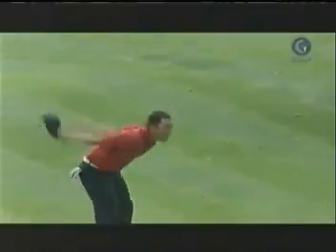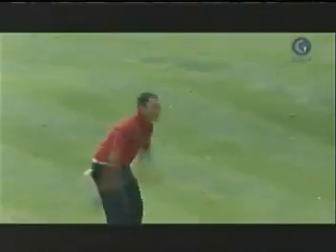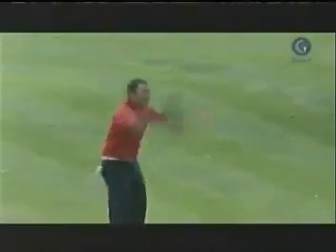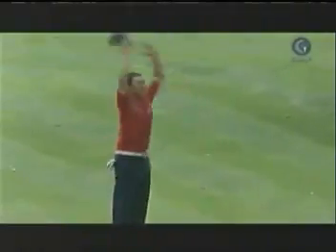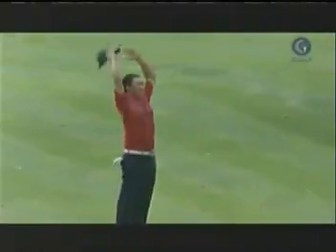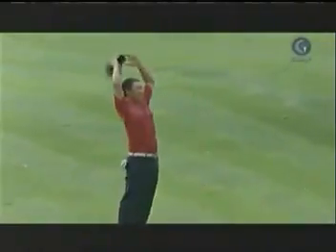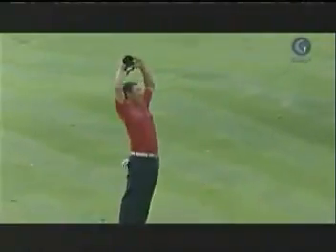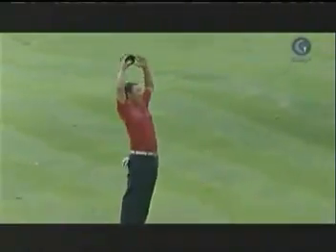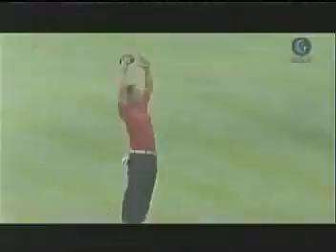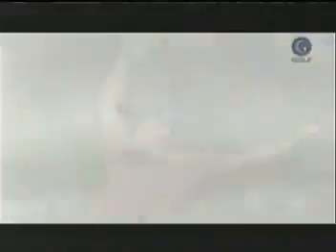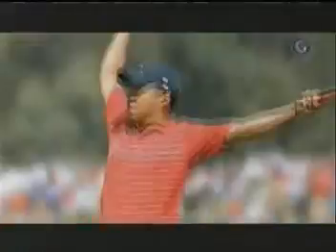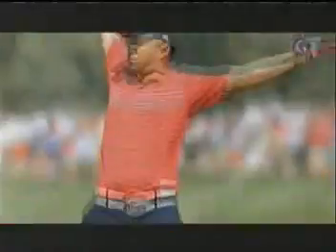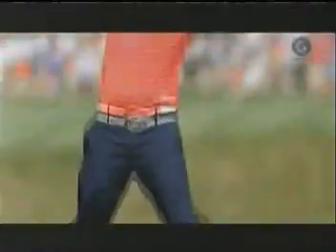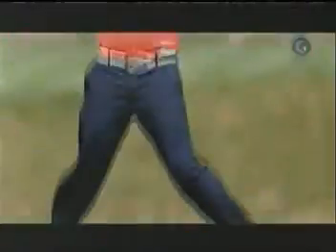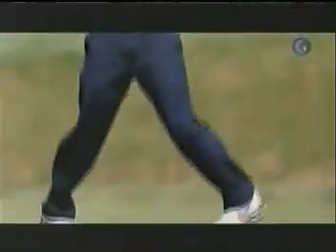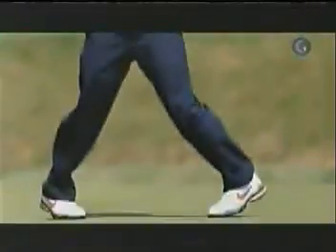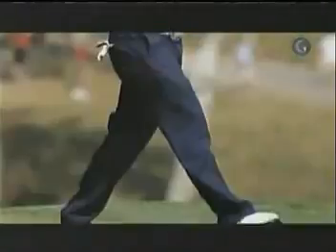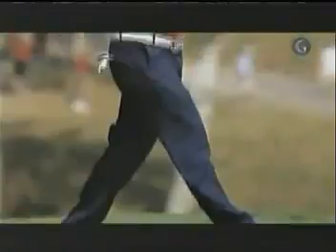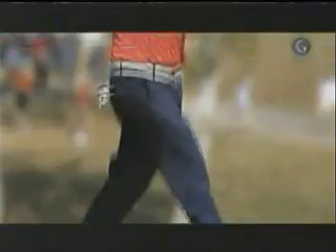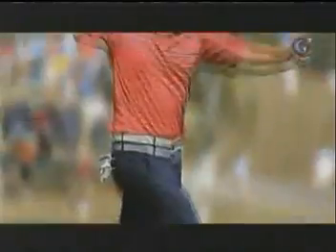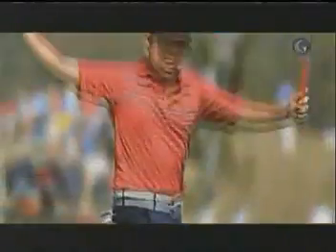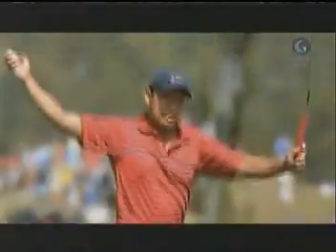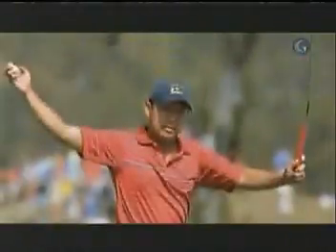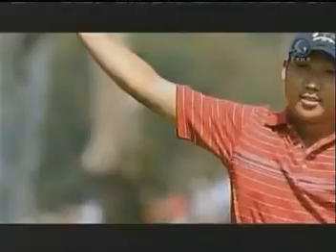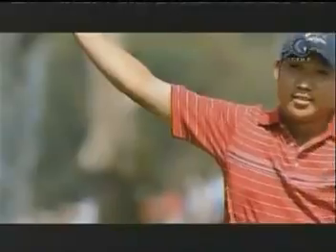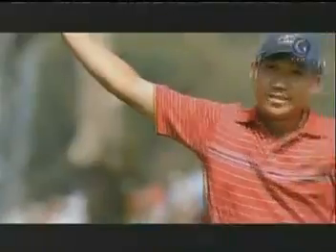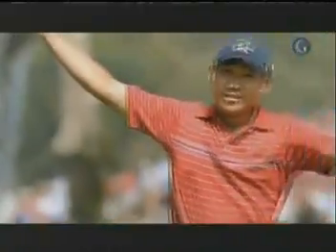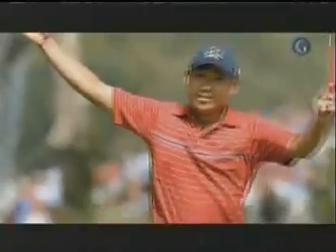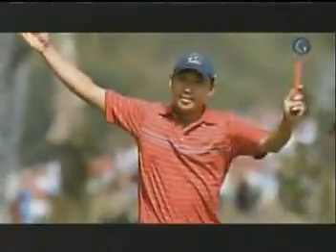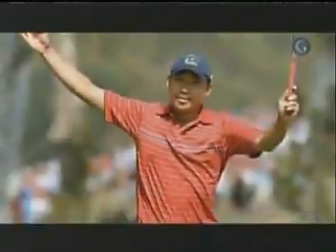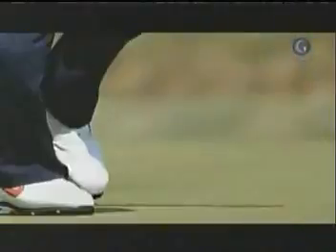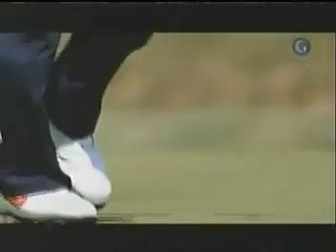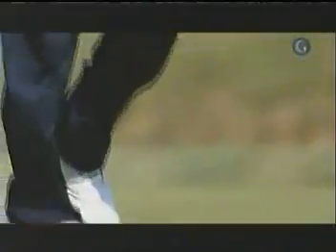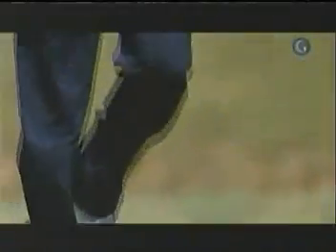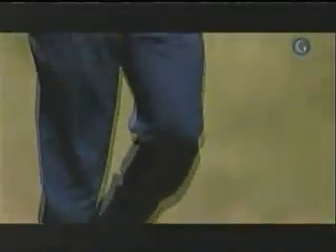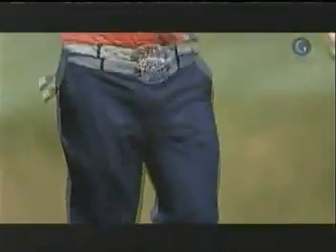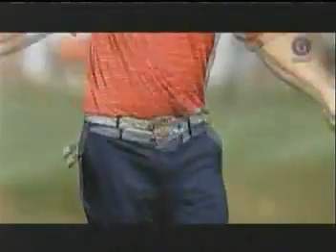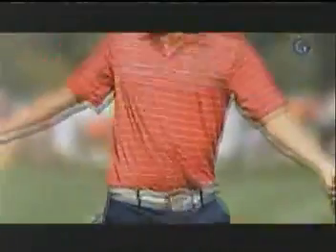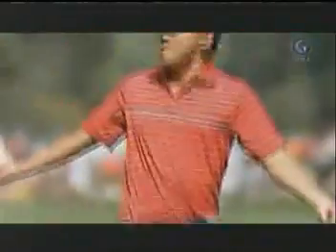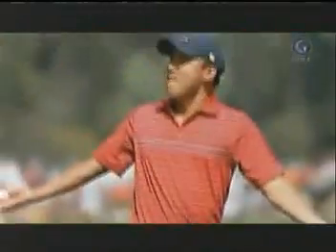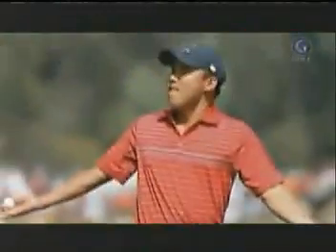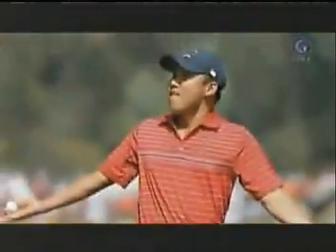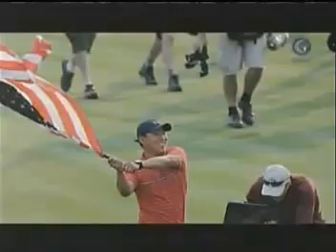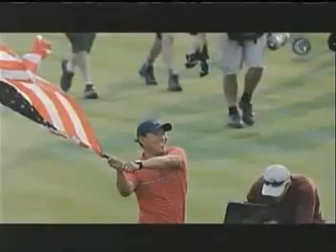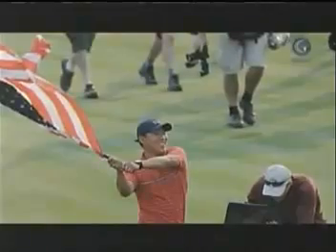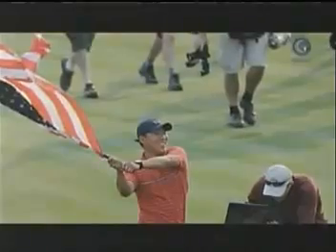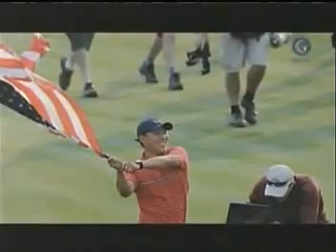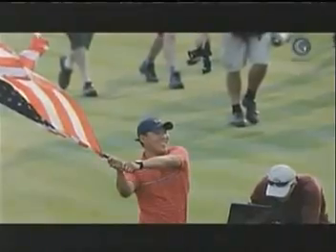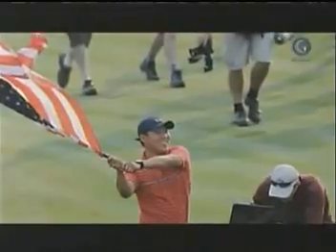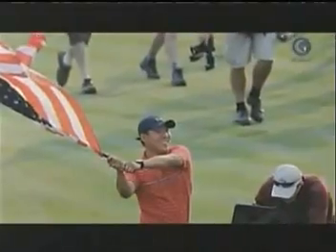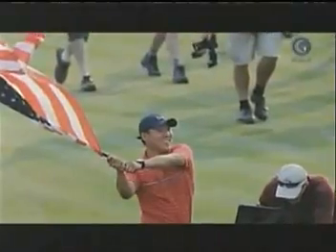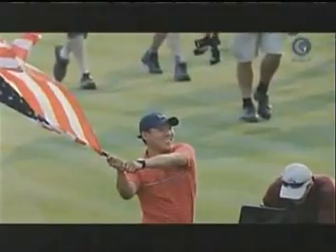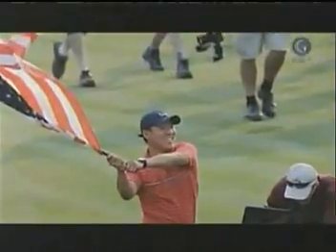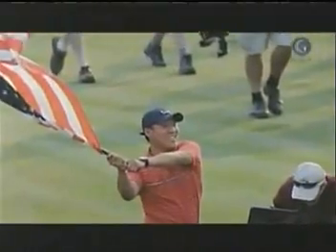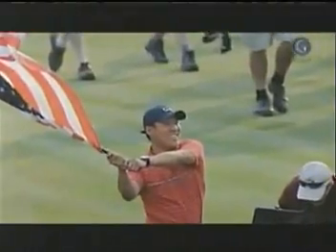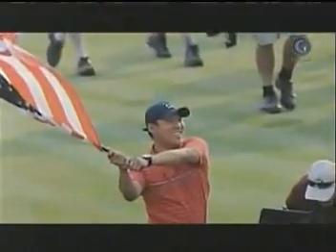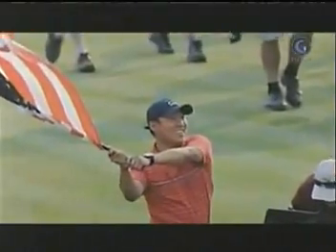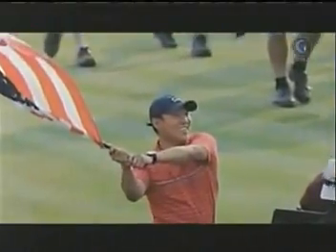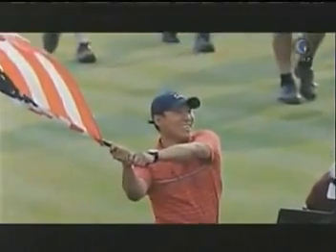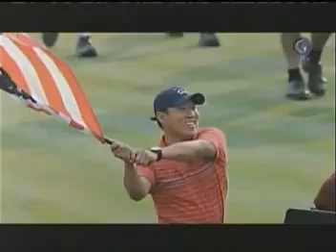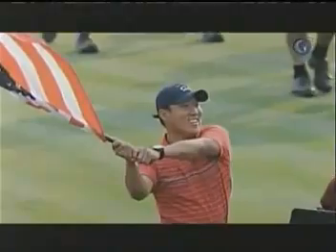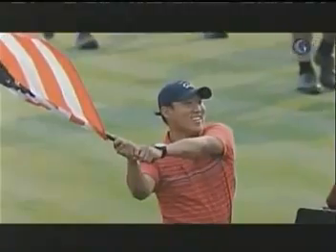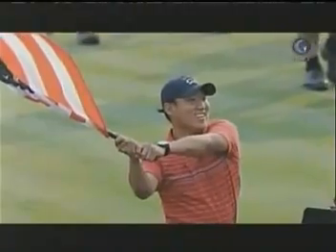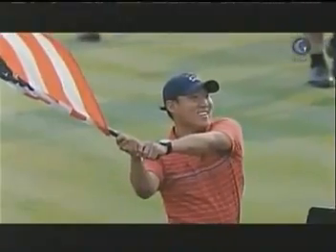I'd love to be that fire, that youthful energy that people talk about for the U.S. team.